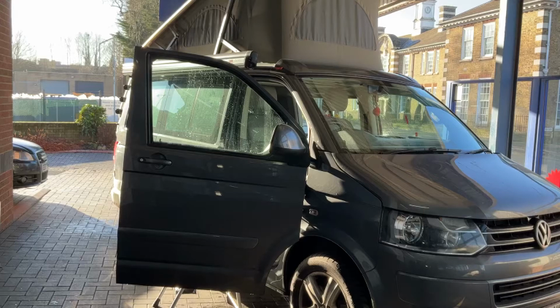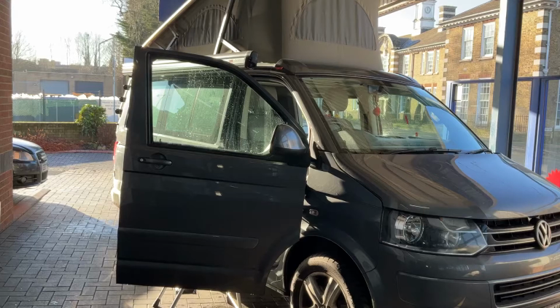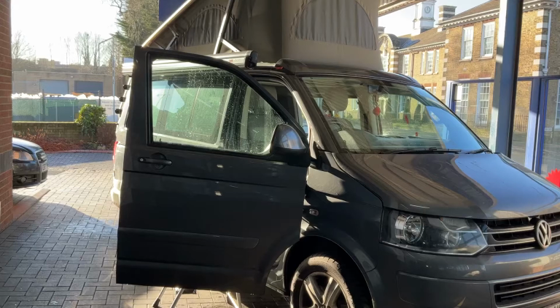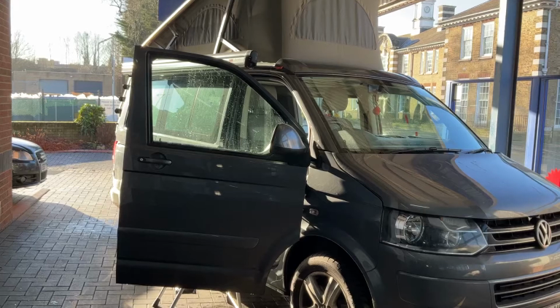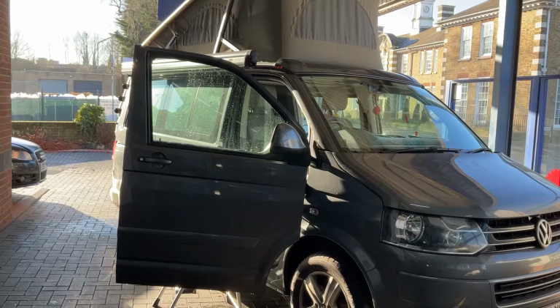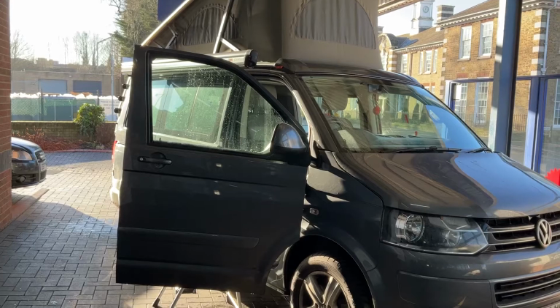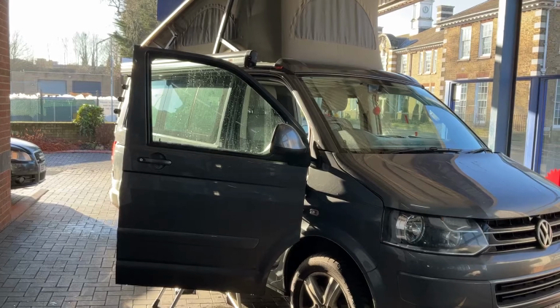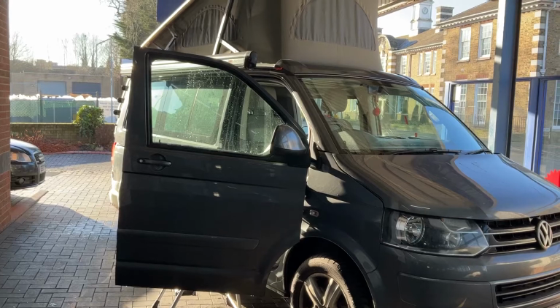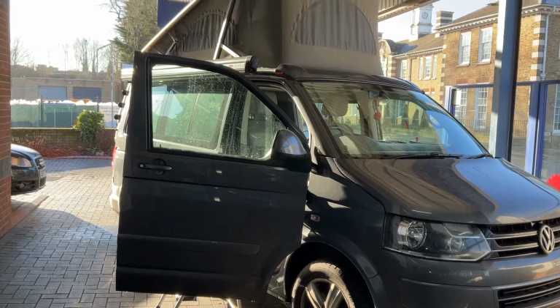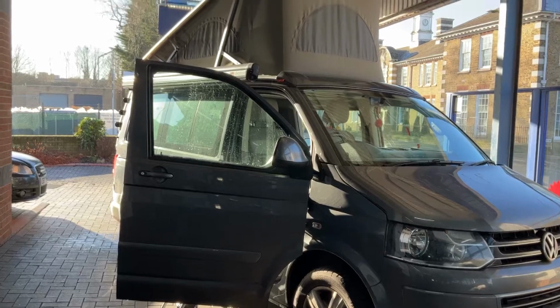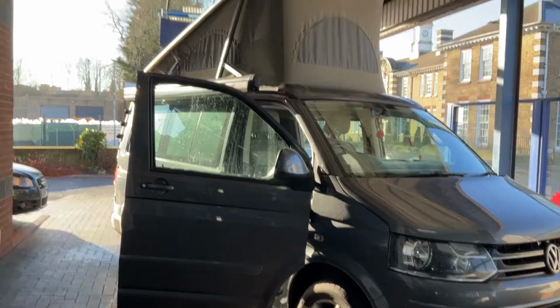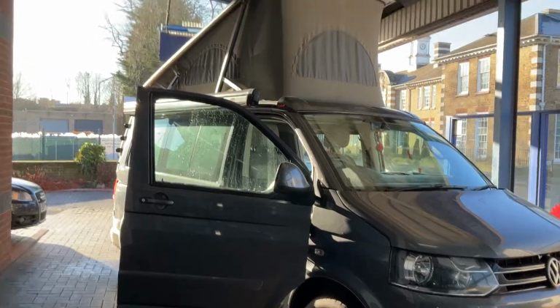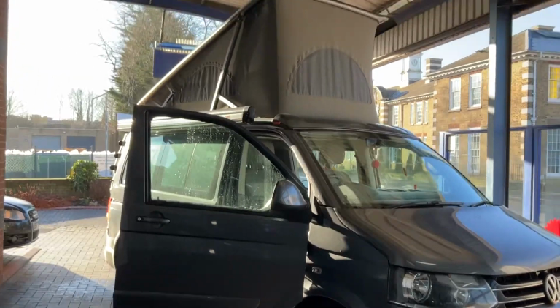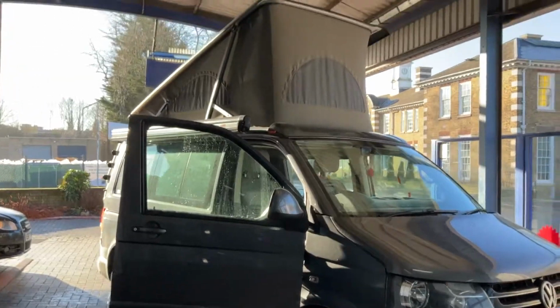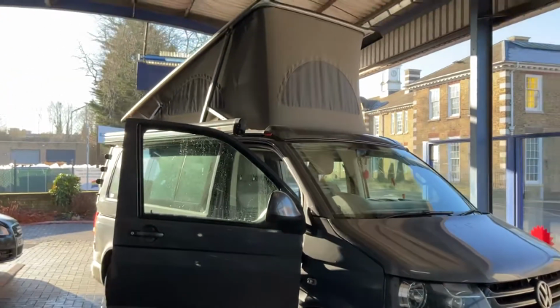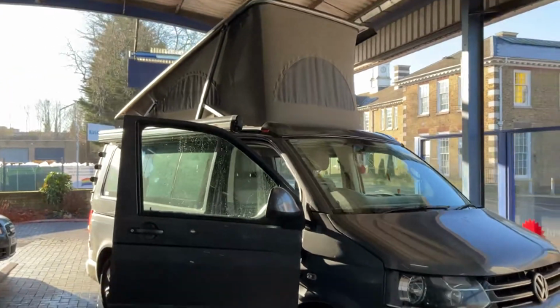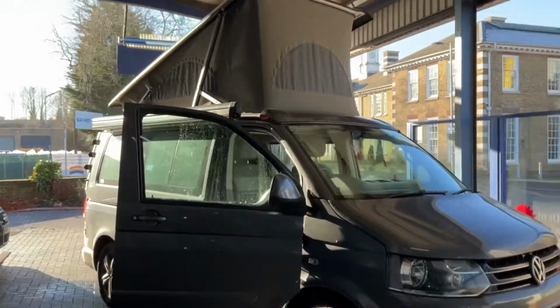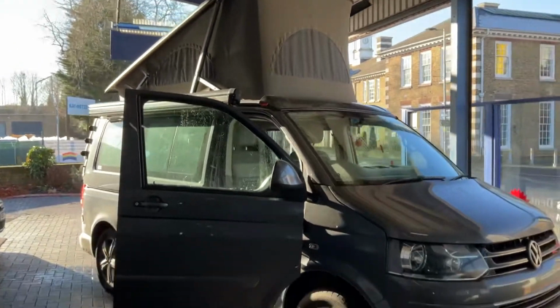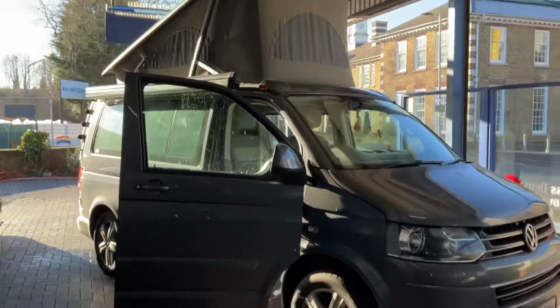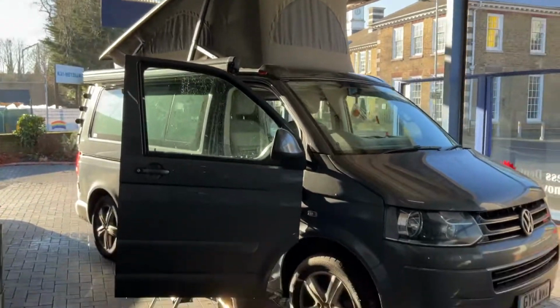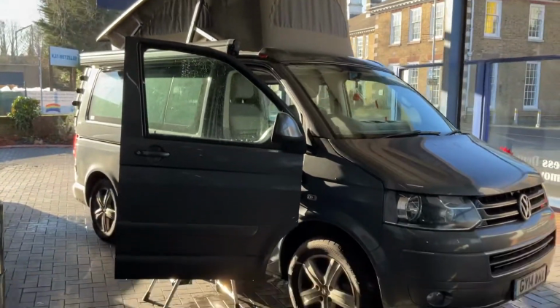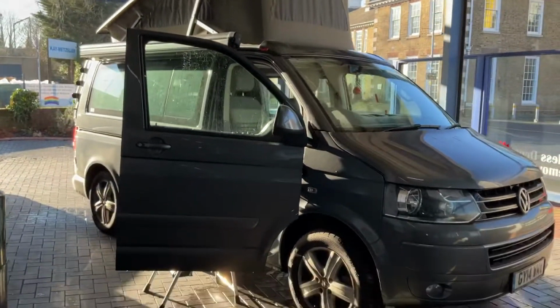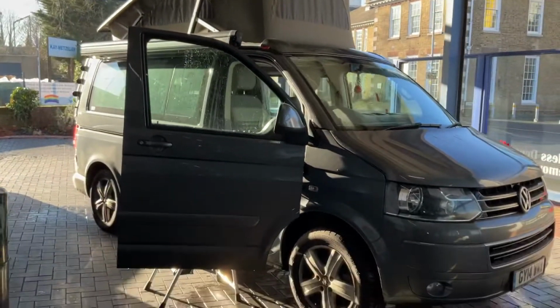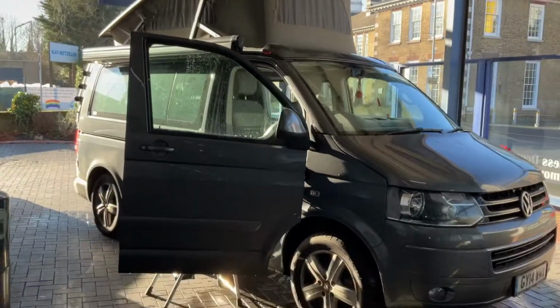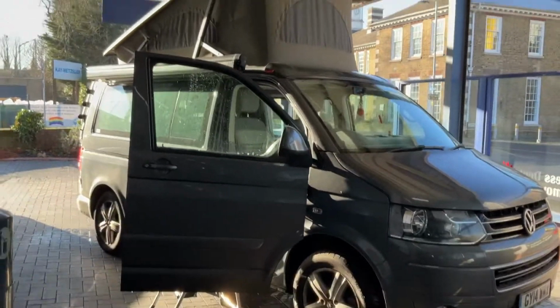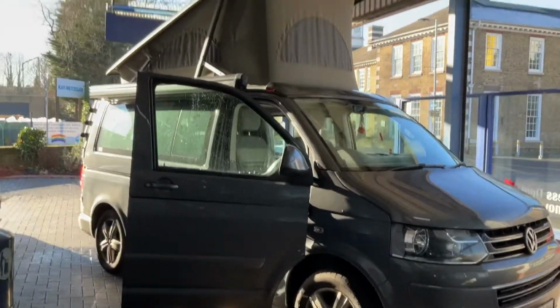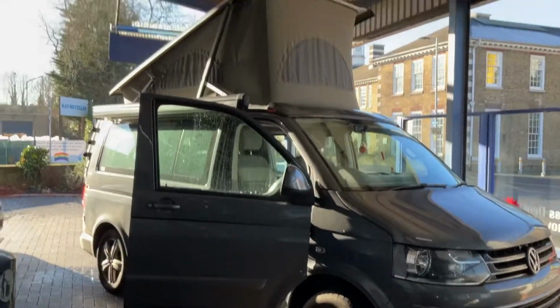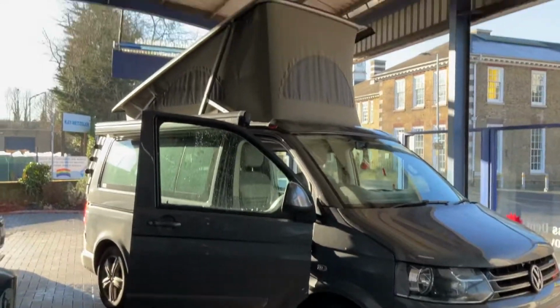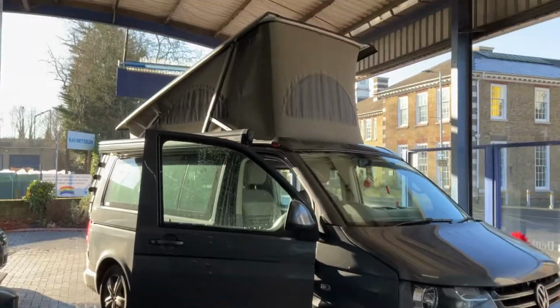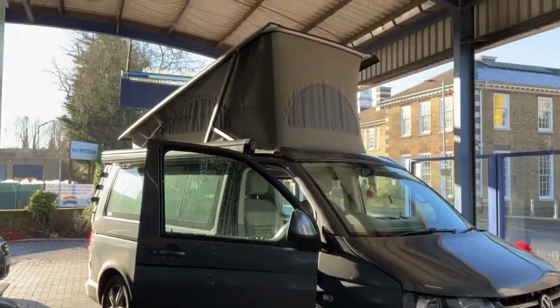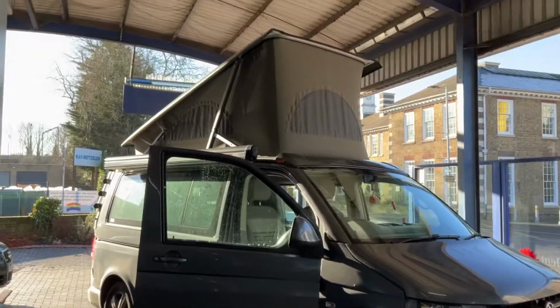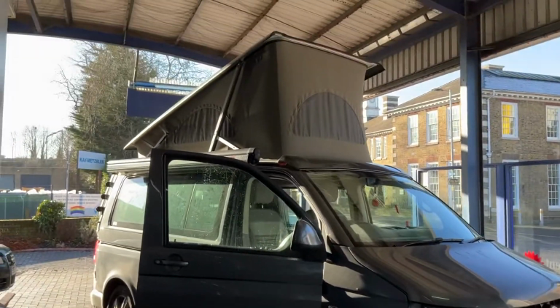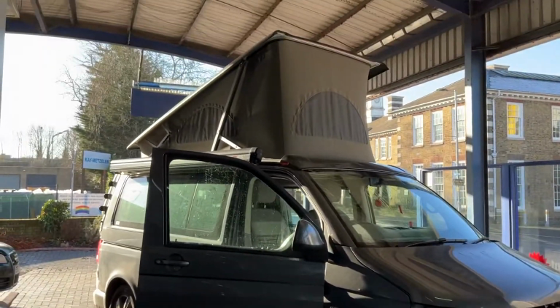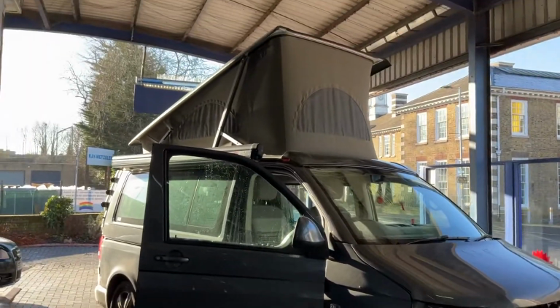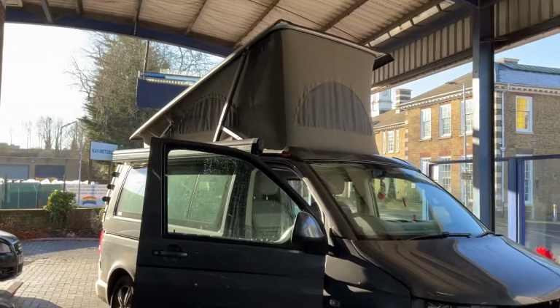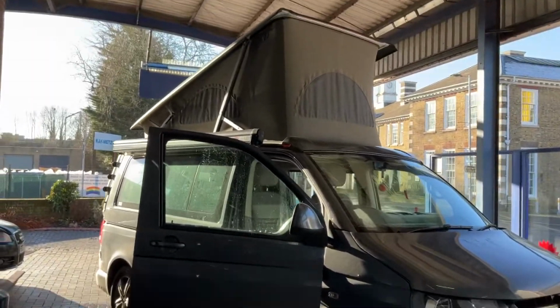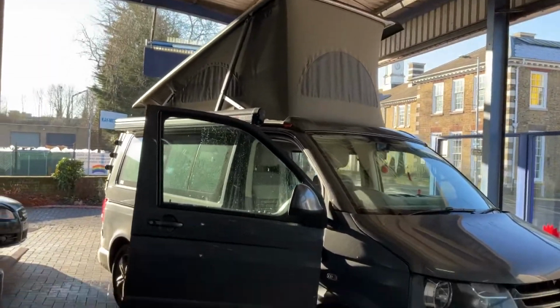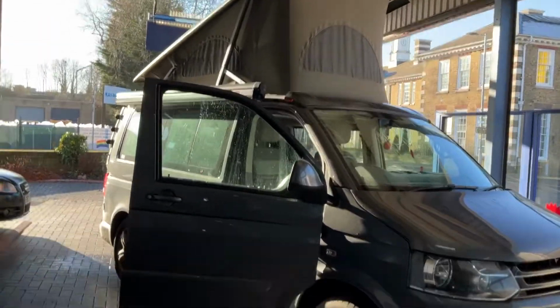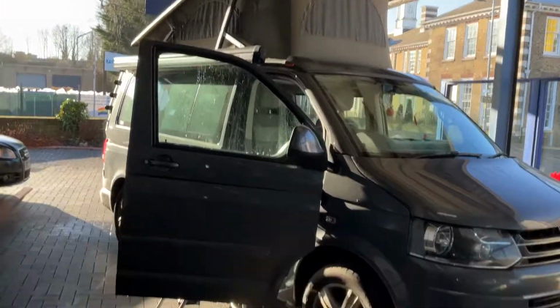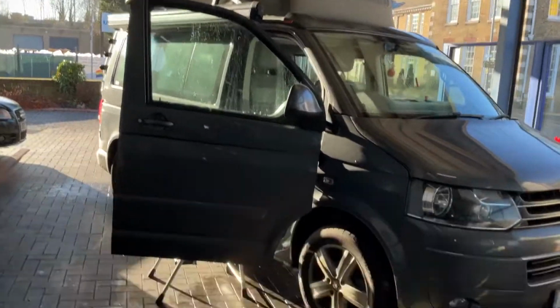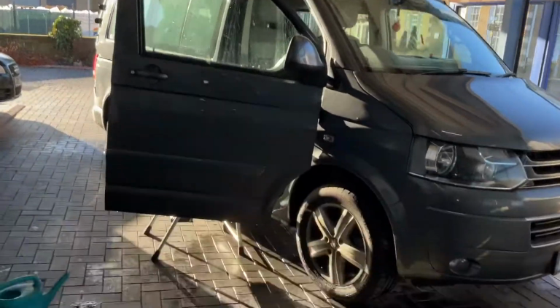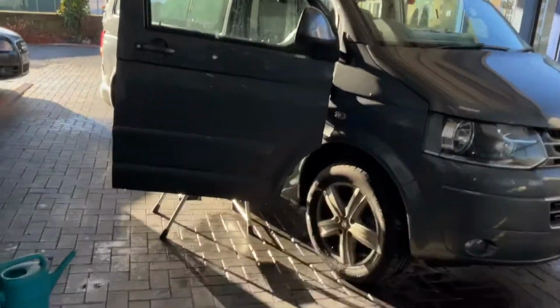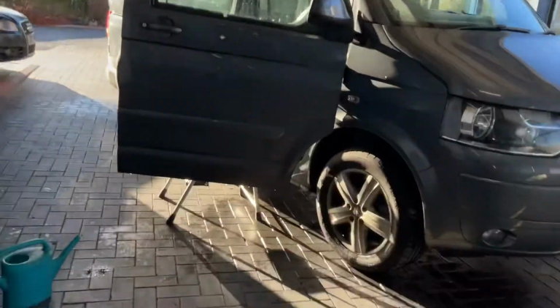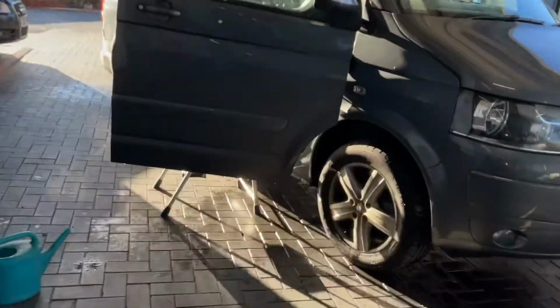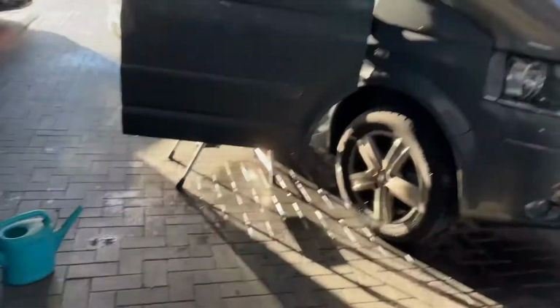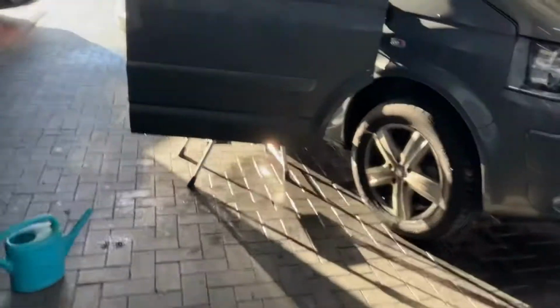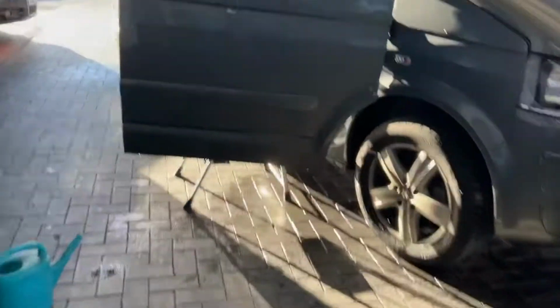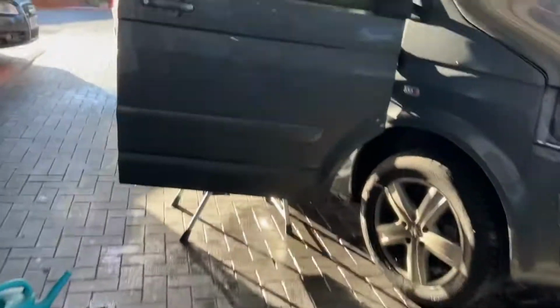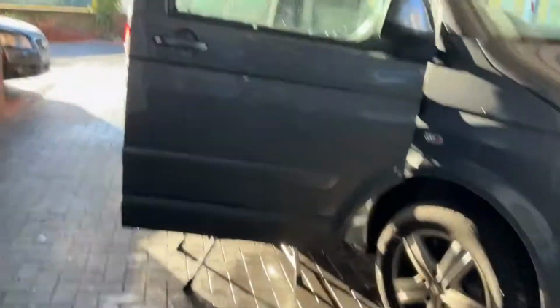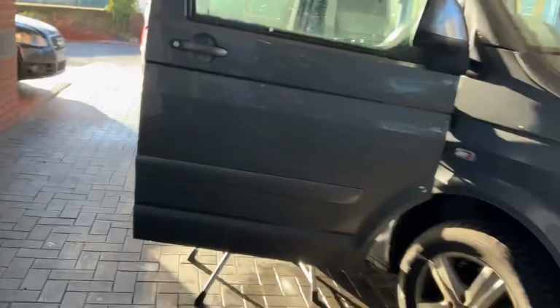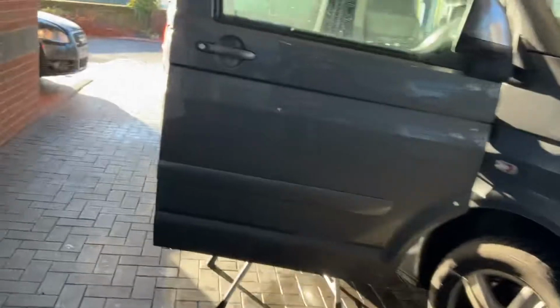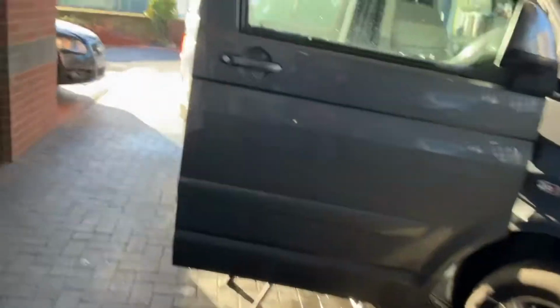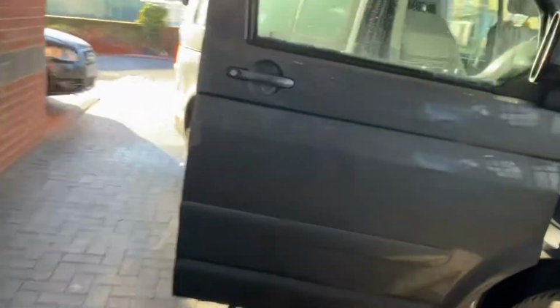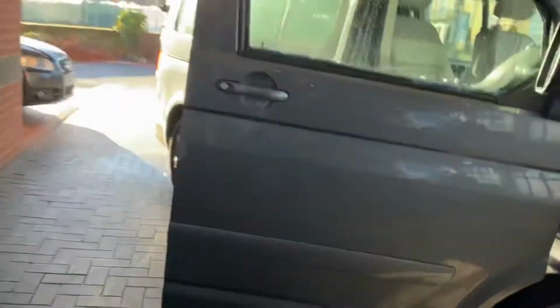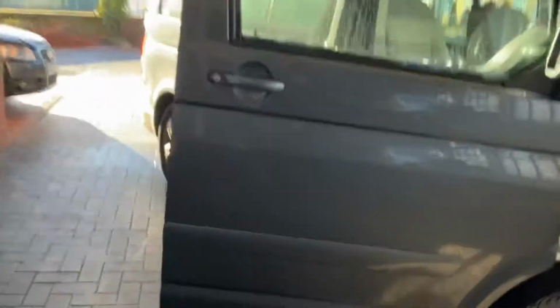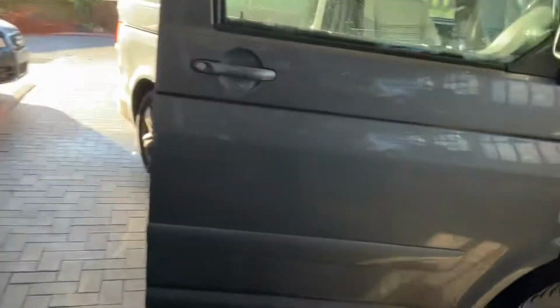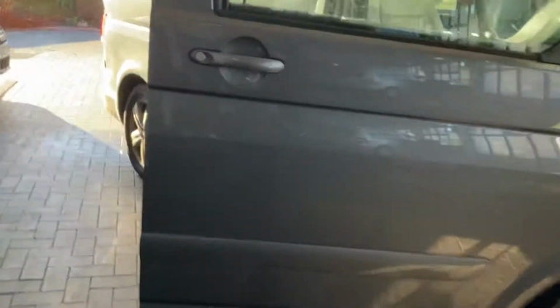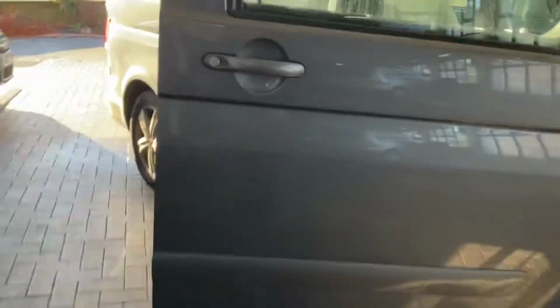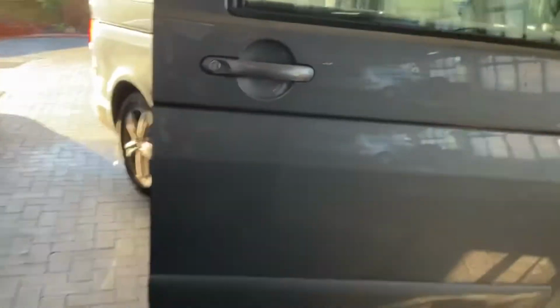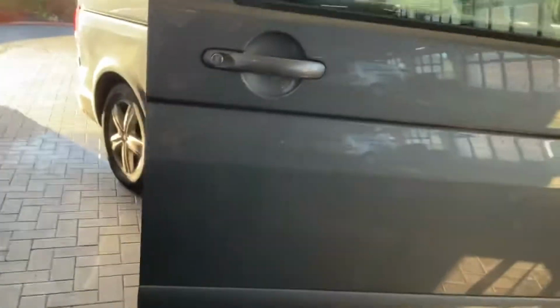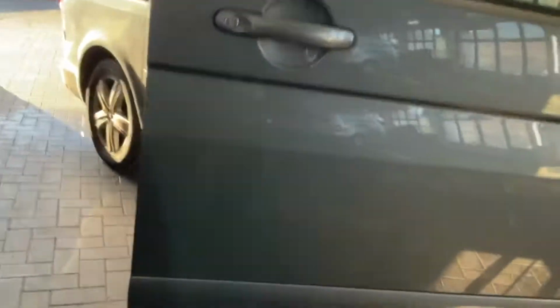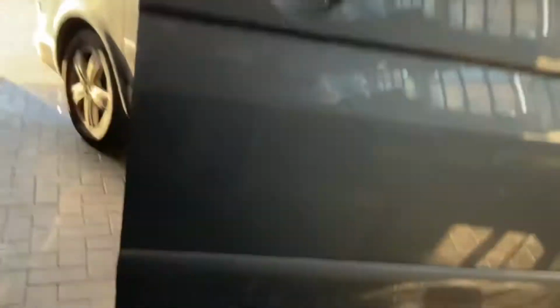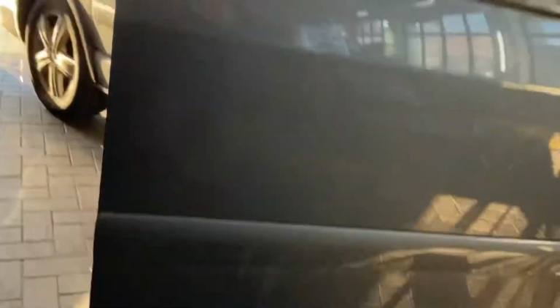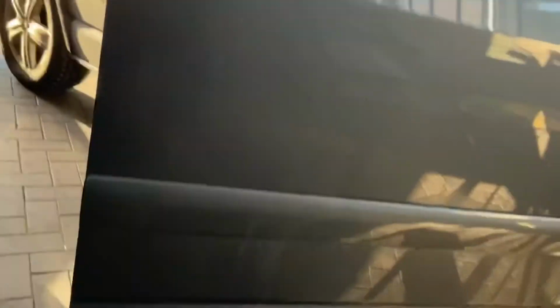We've got a Volkswagen camper van in today. As you can see the roof is all up looking nice and pretty. We're just going to show you what we've found so far.